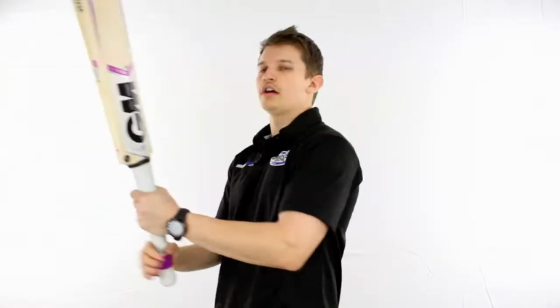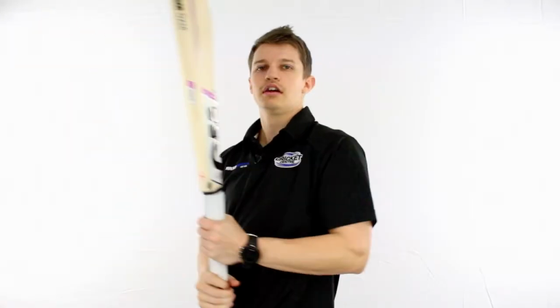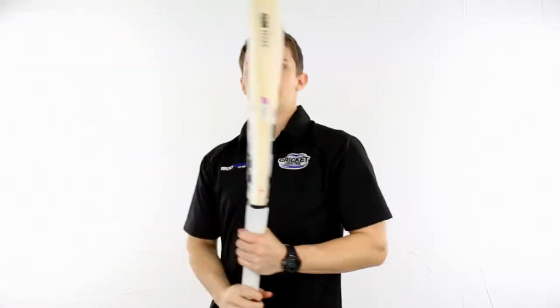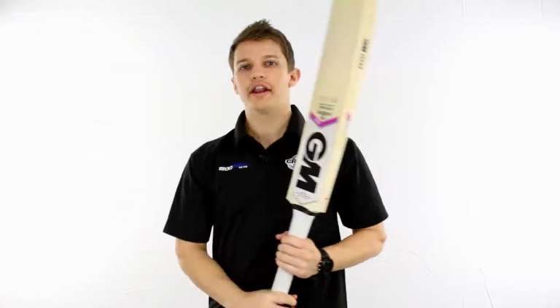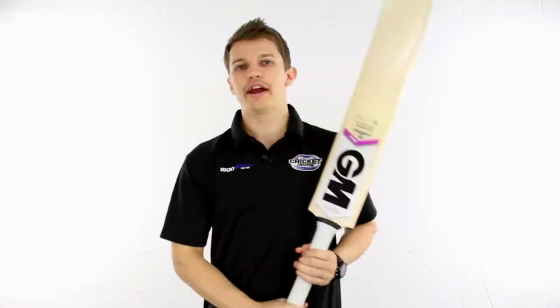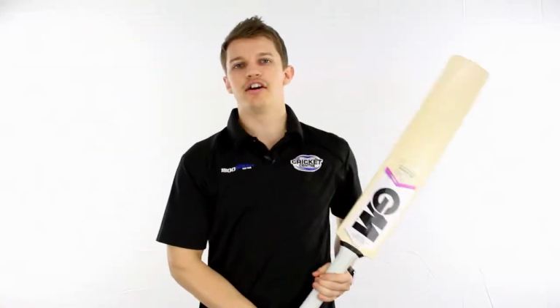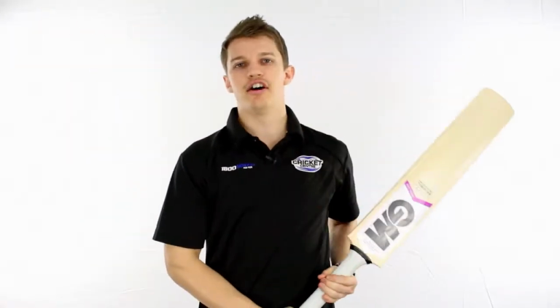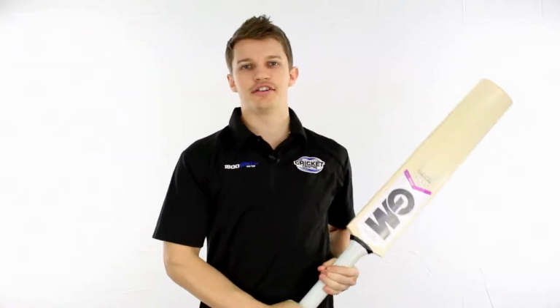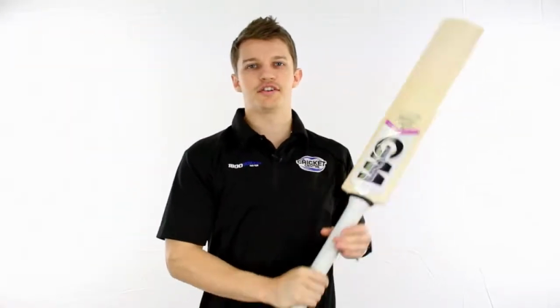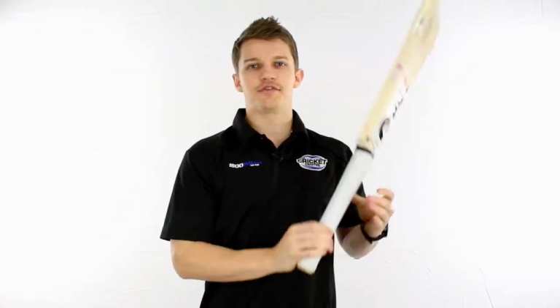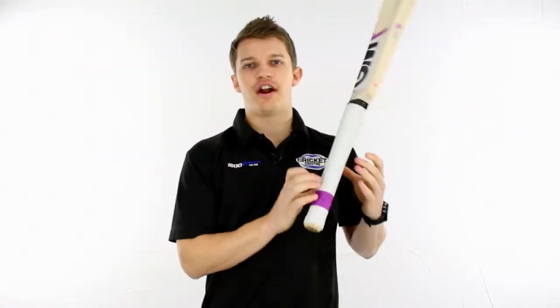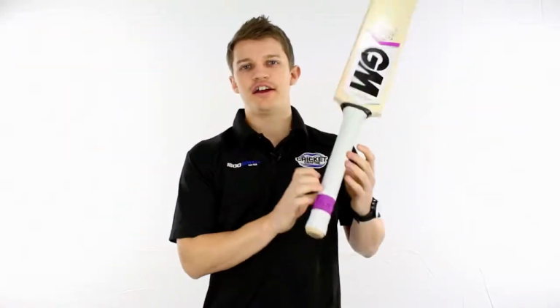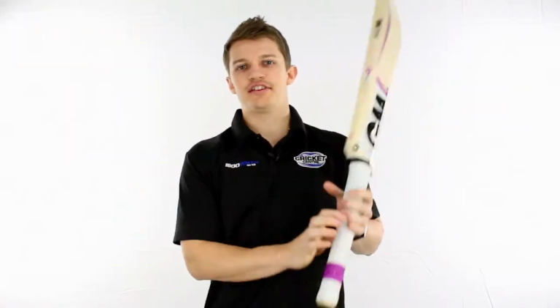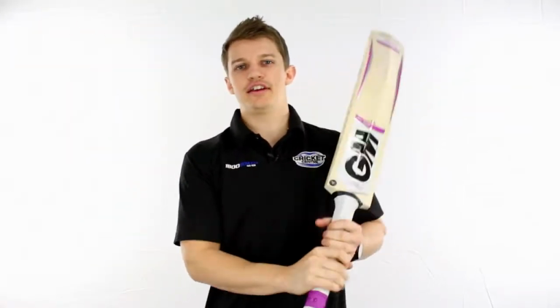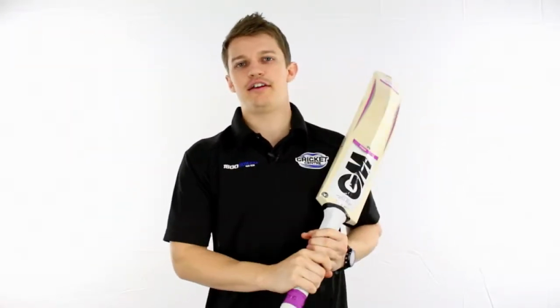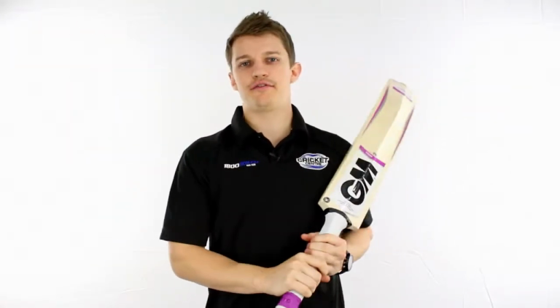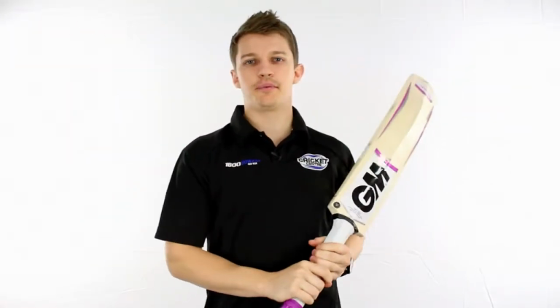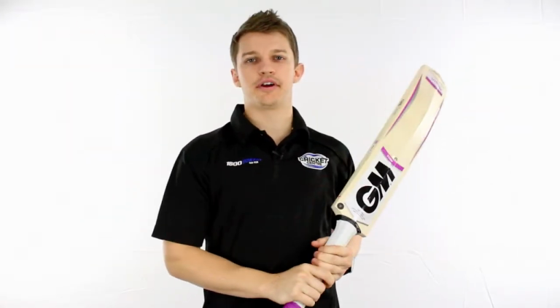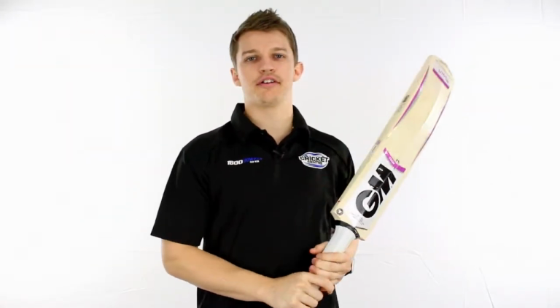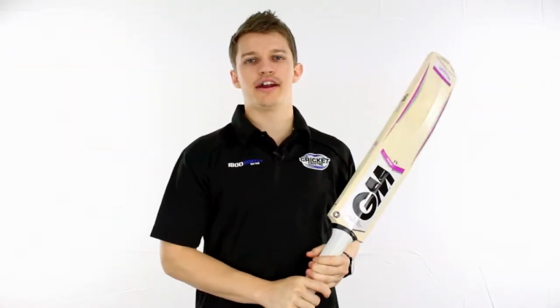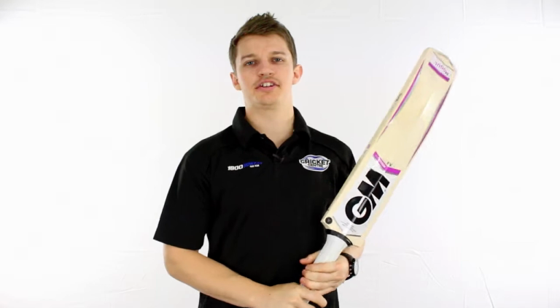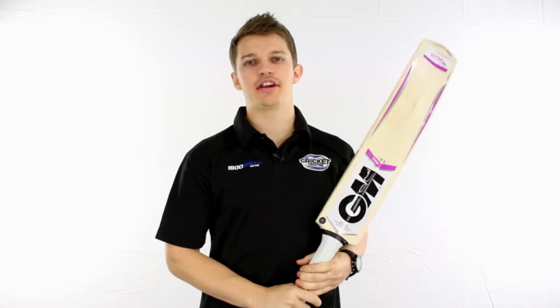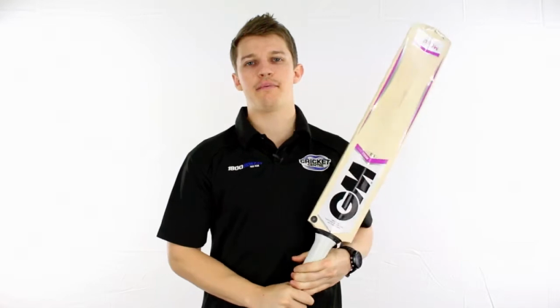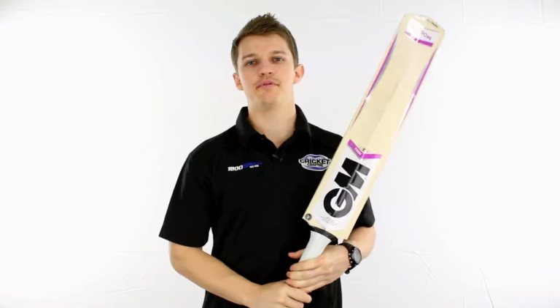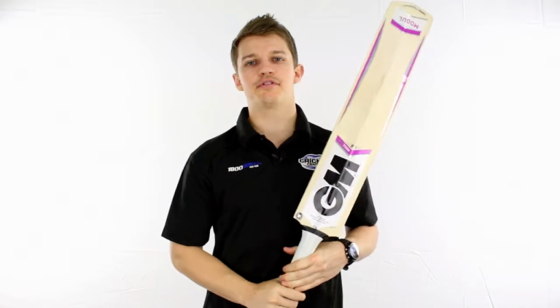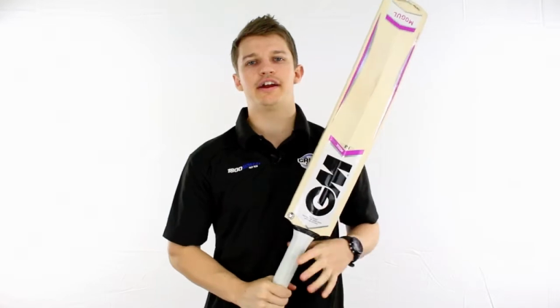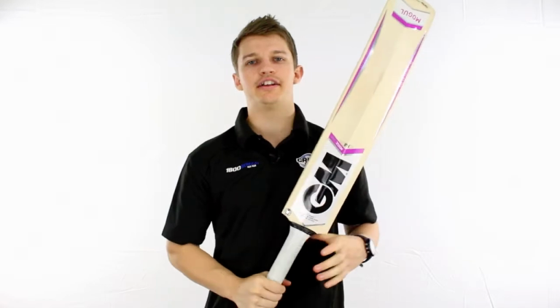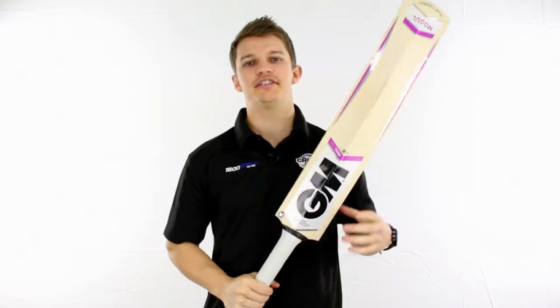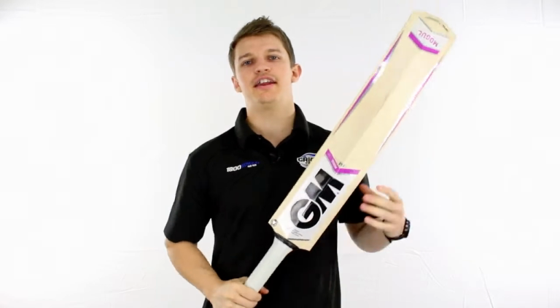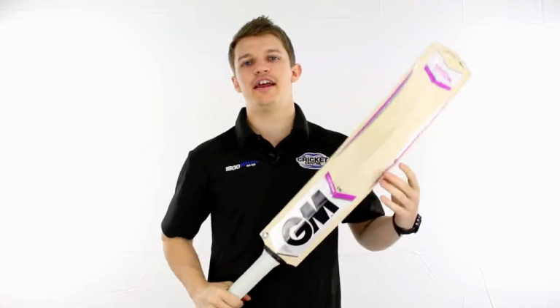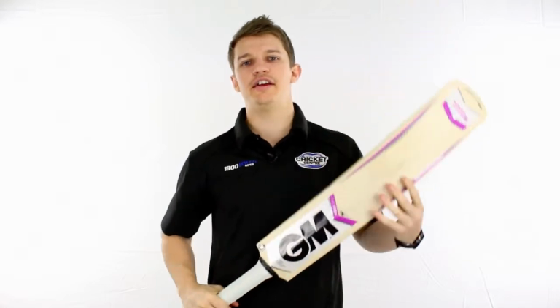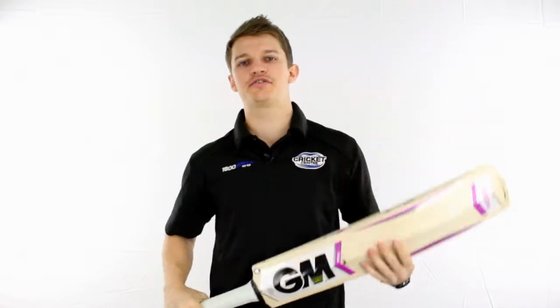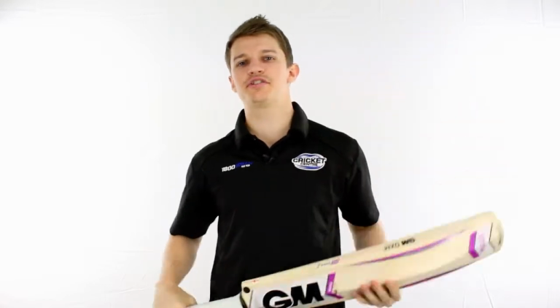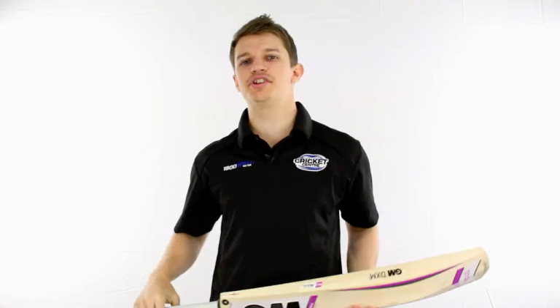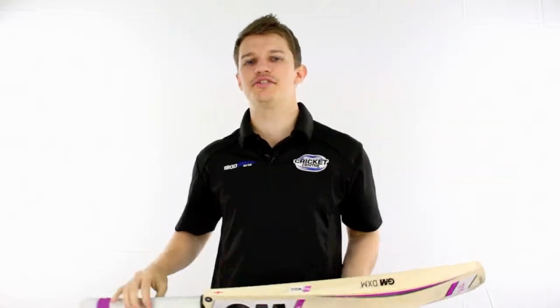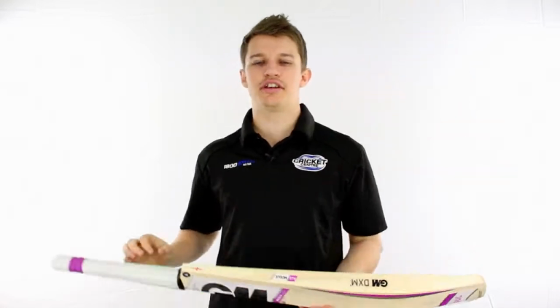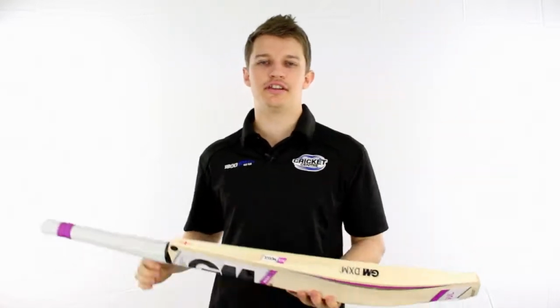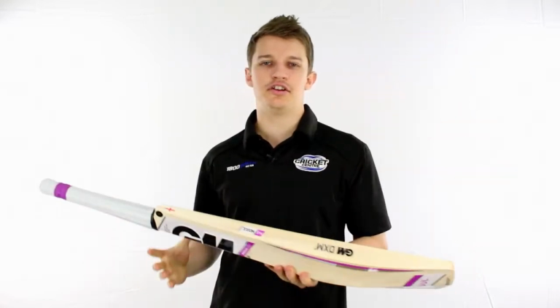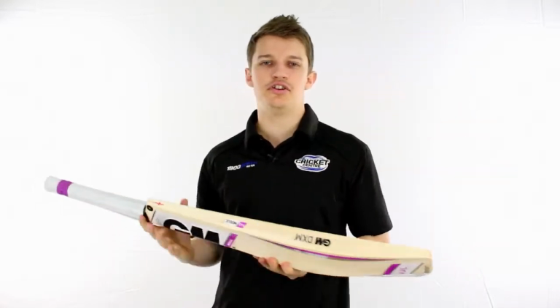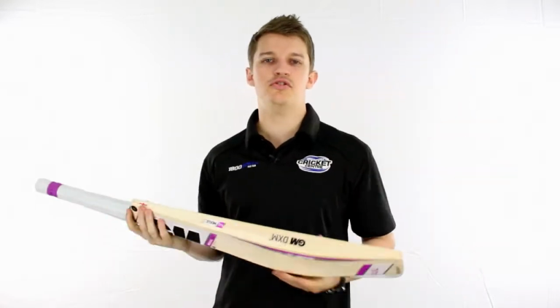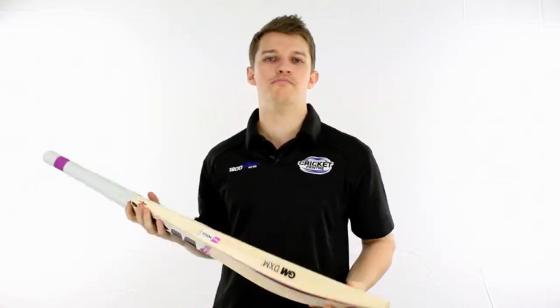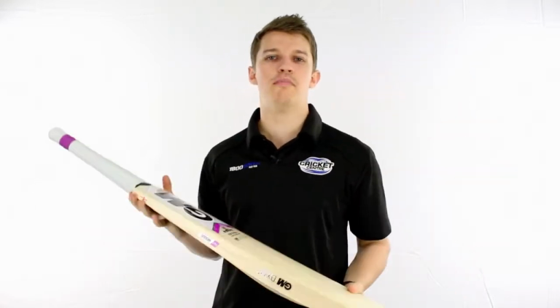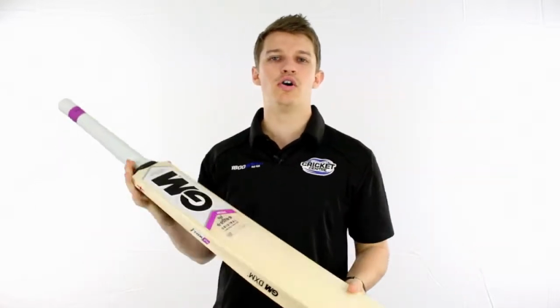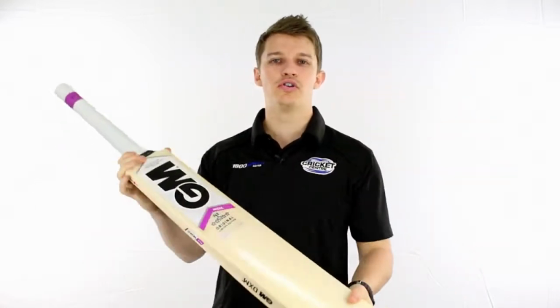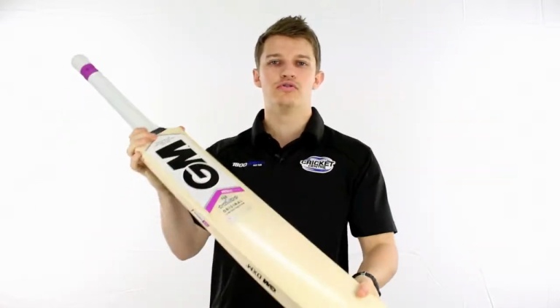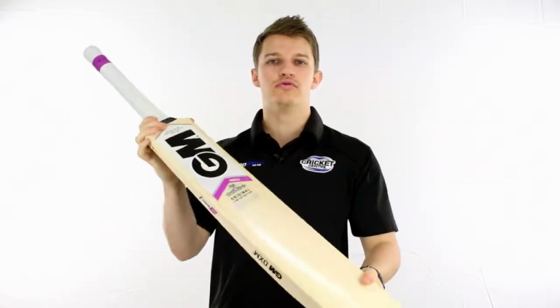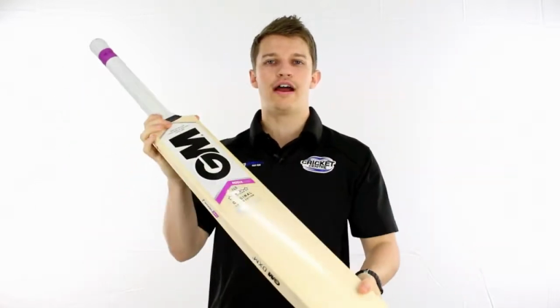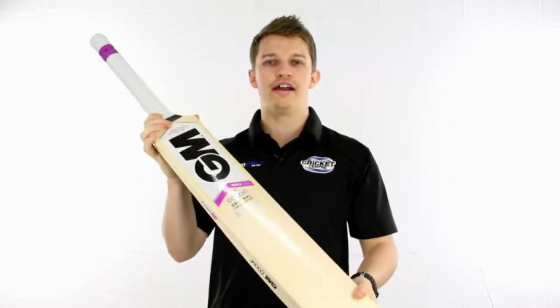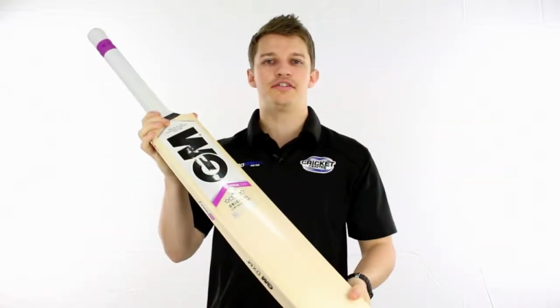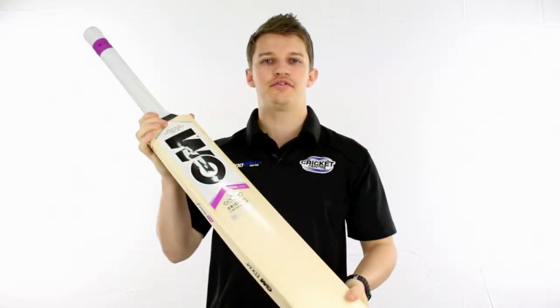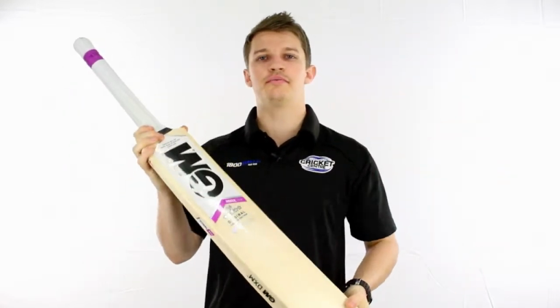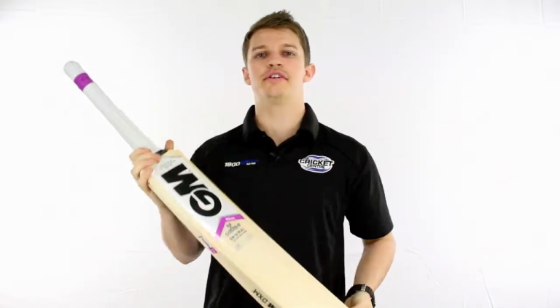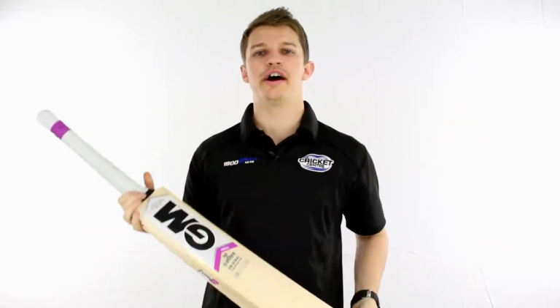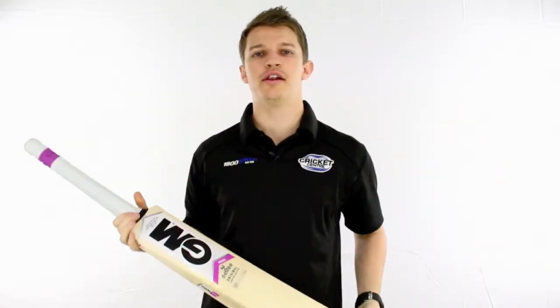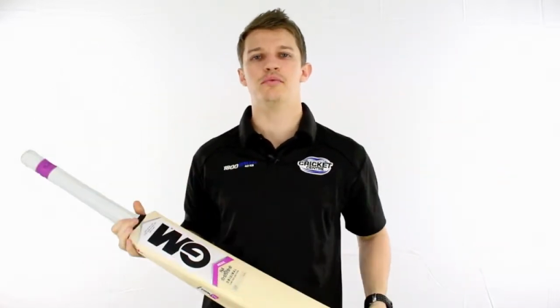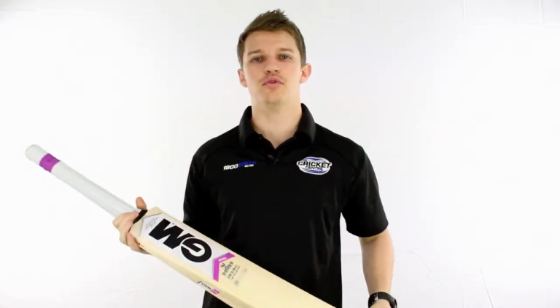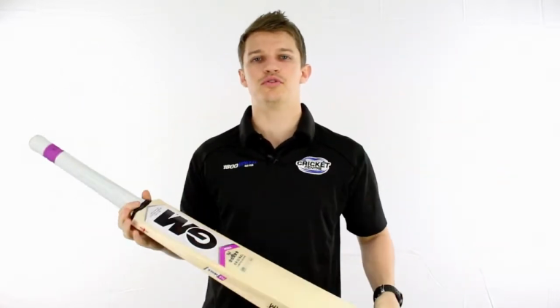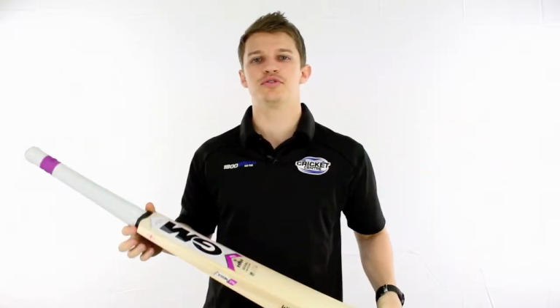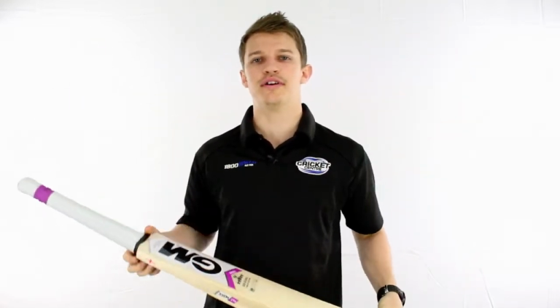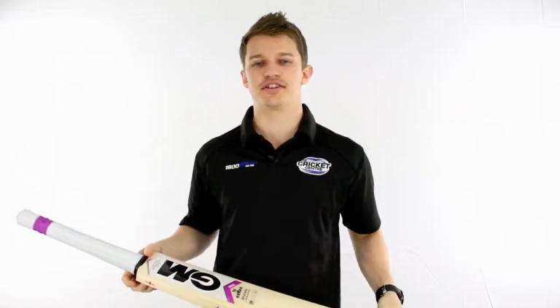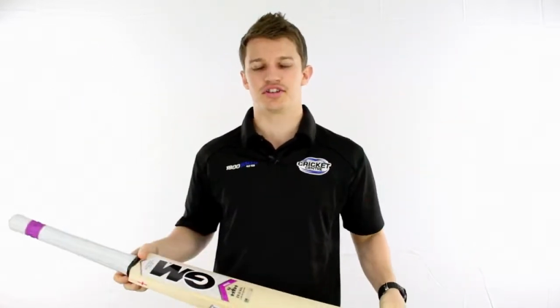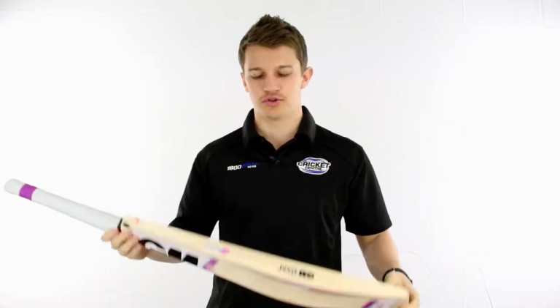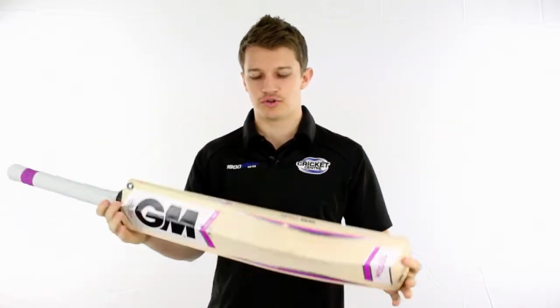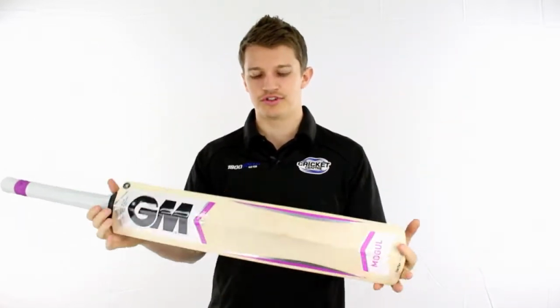G'day guys, it's Fraser here from the Greg Chappell Cricket Centre introducing the new Mogul range from Gunn & Moore to our stores.